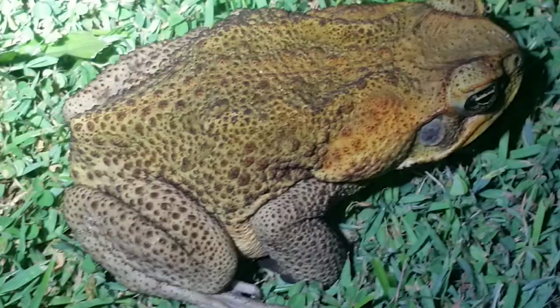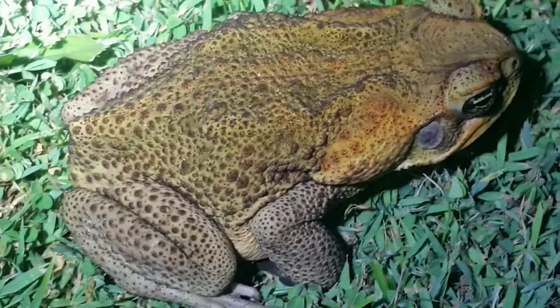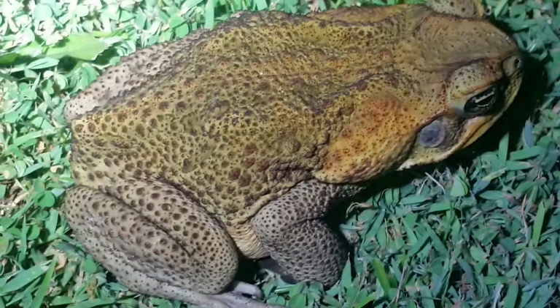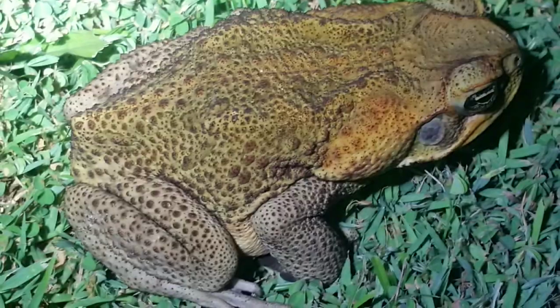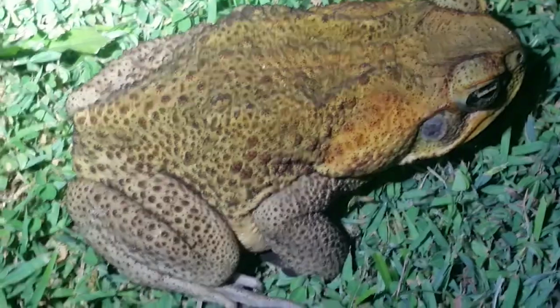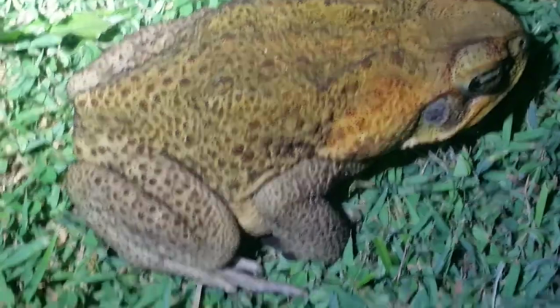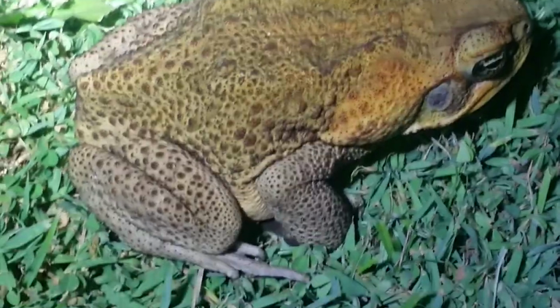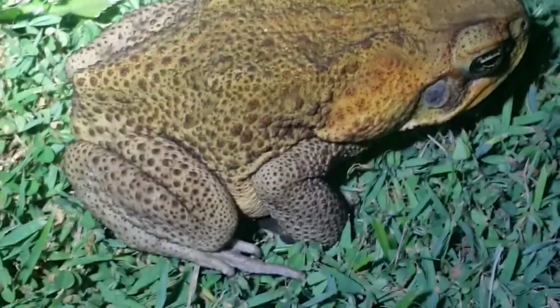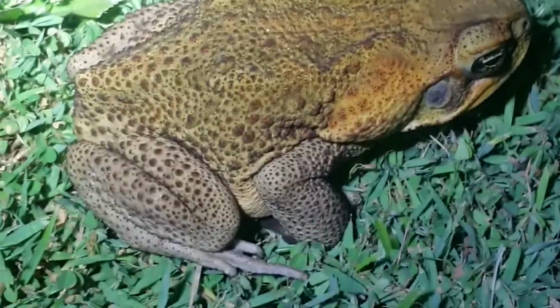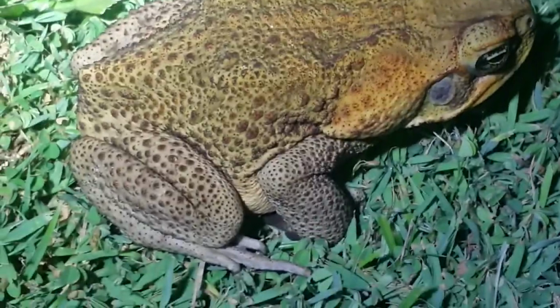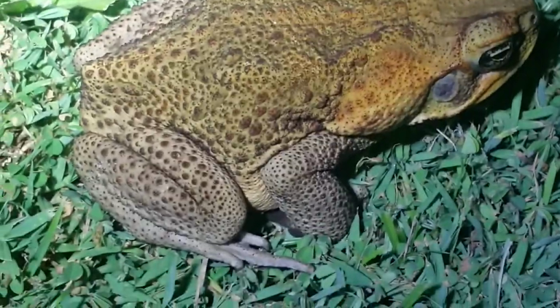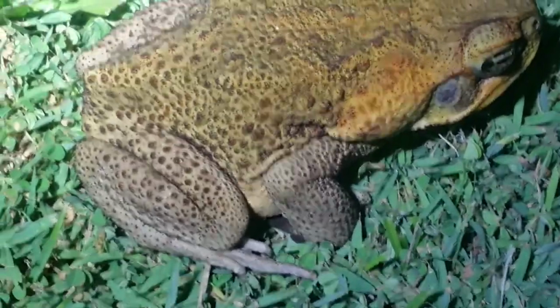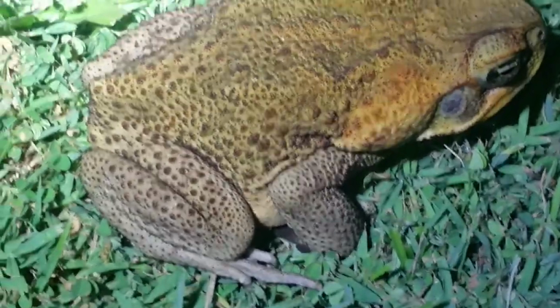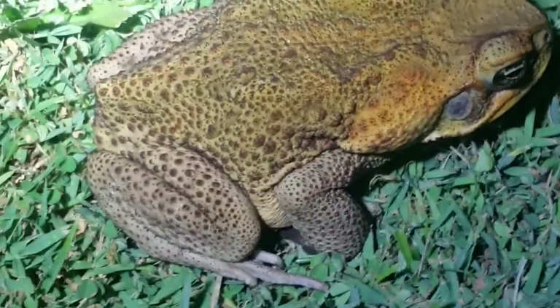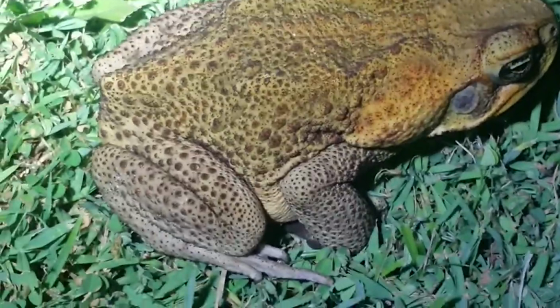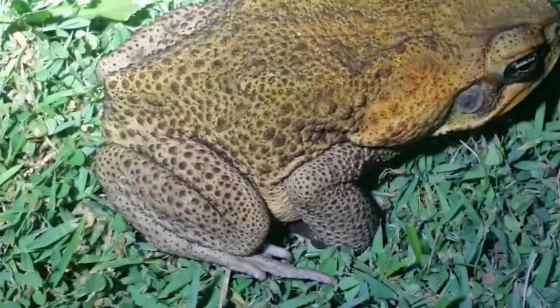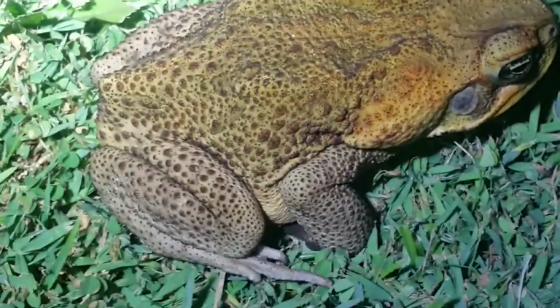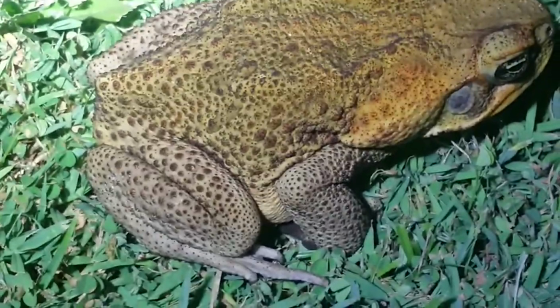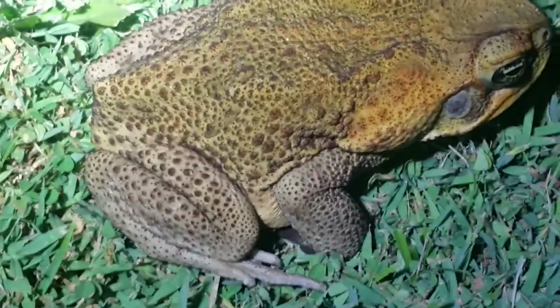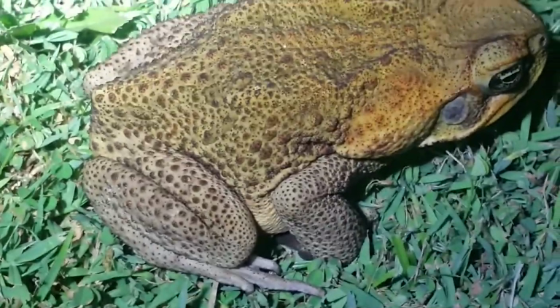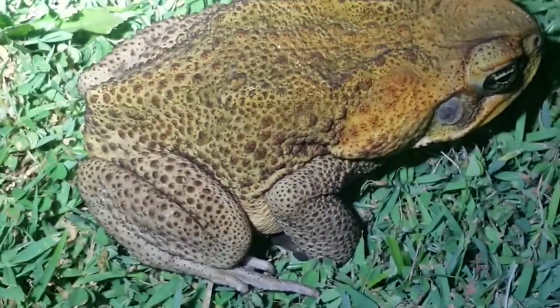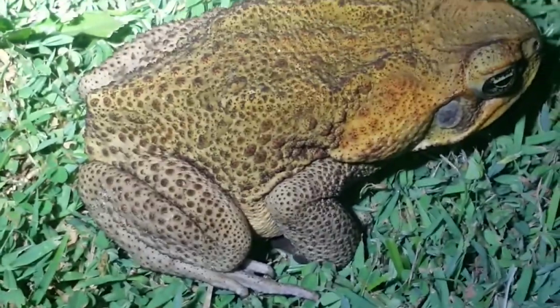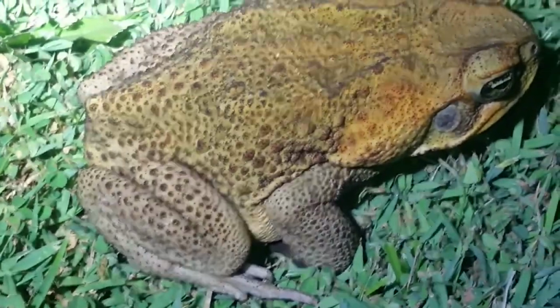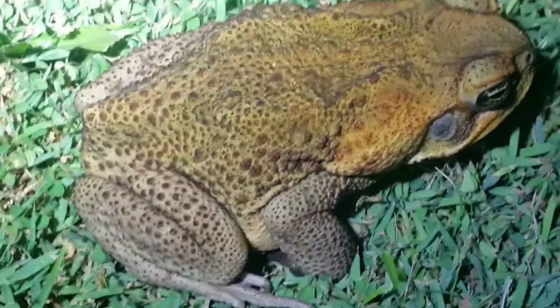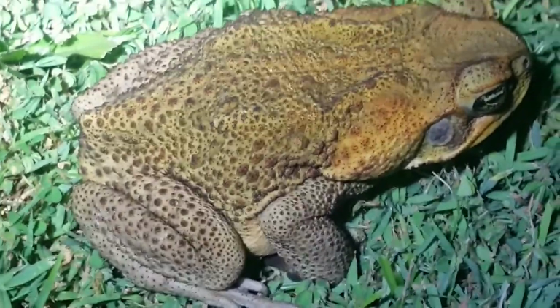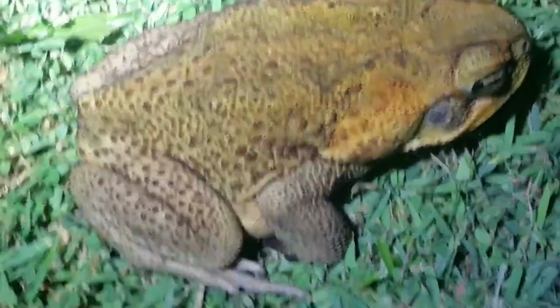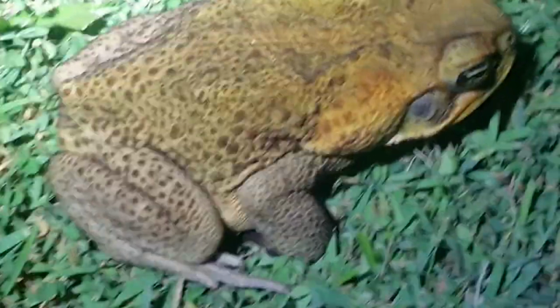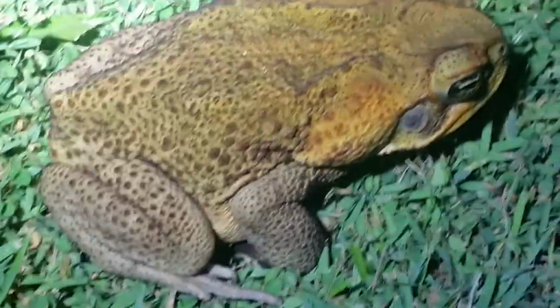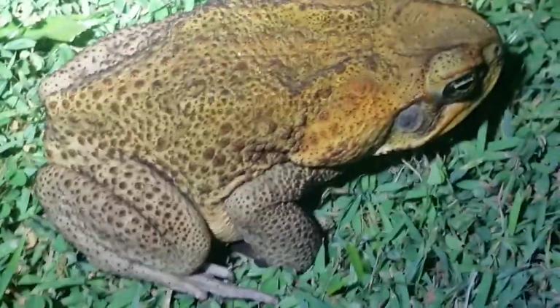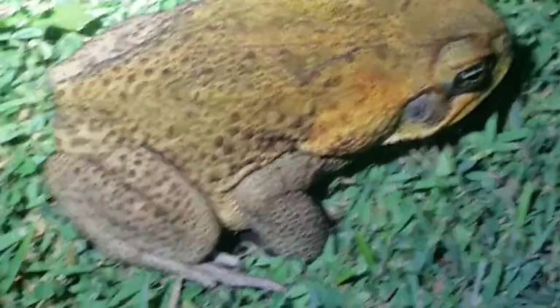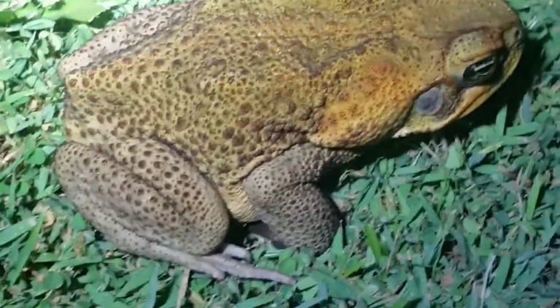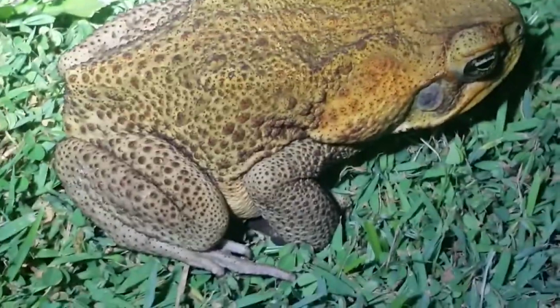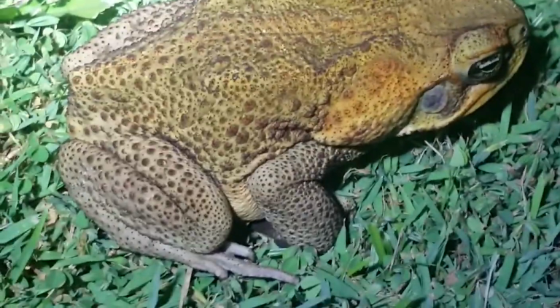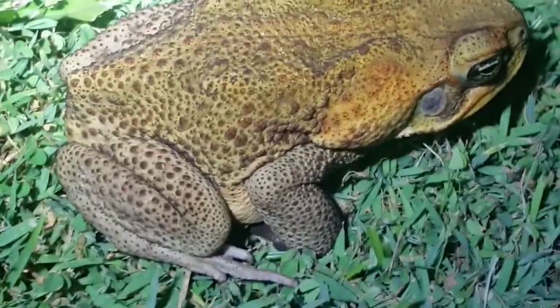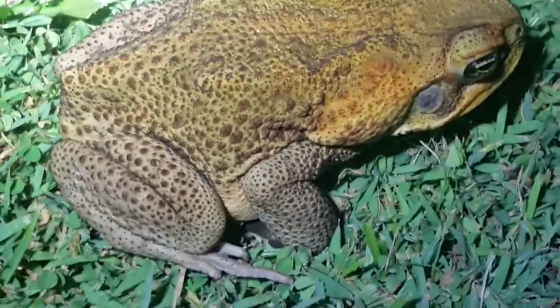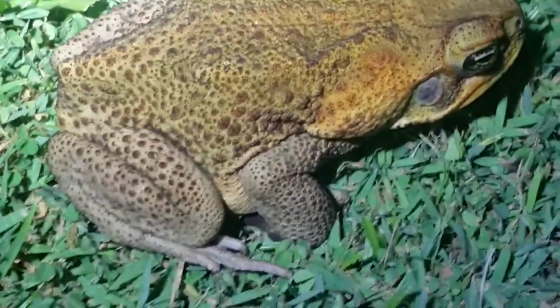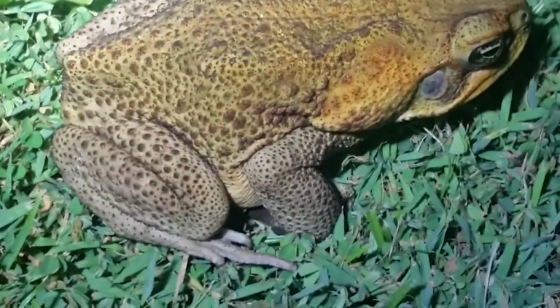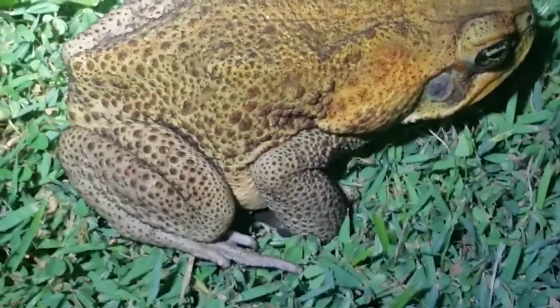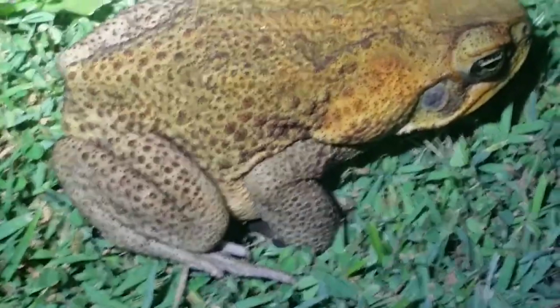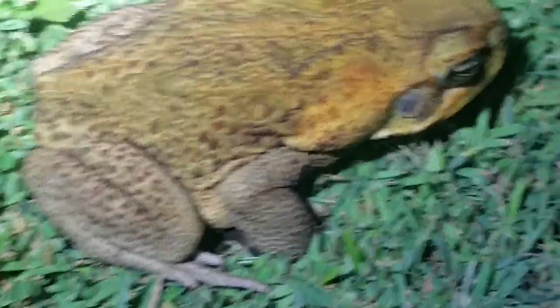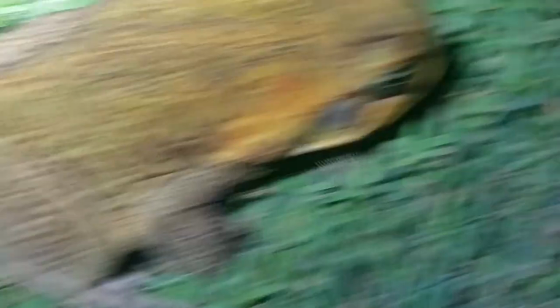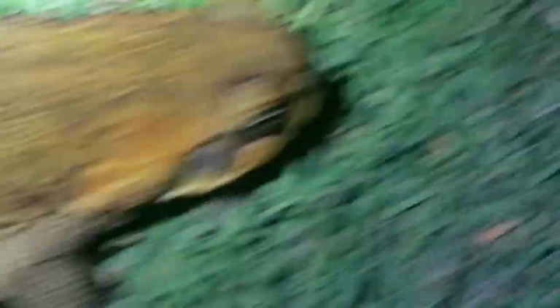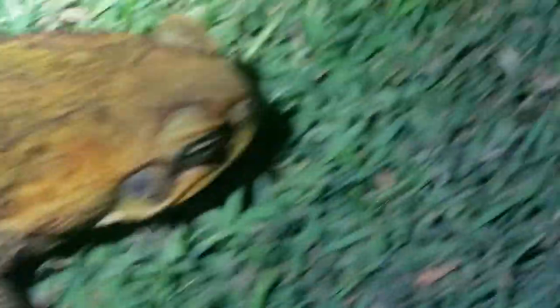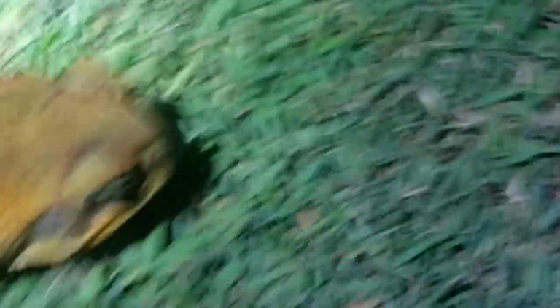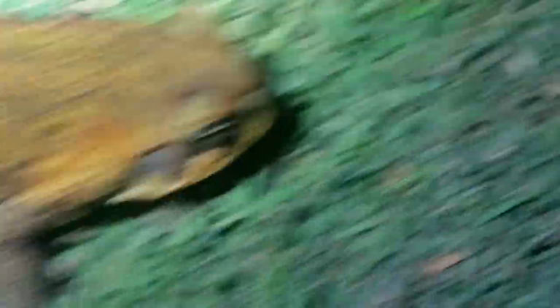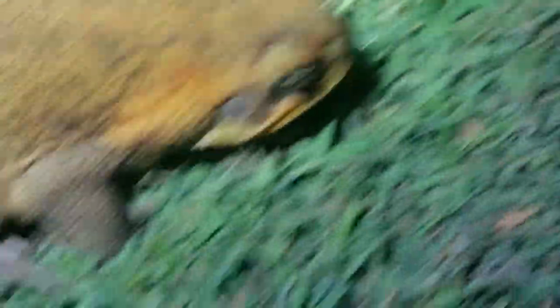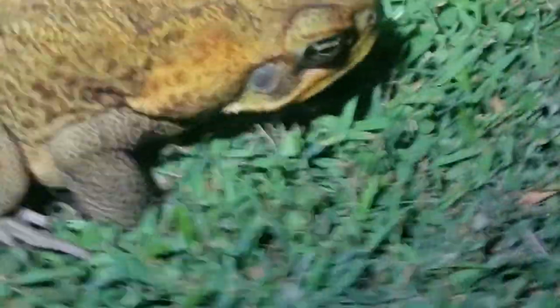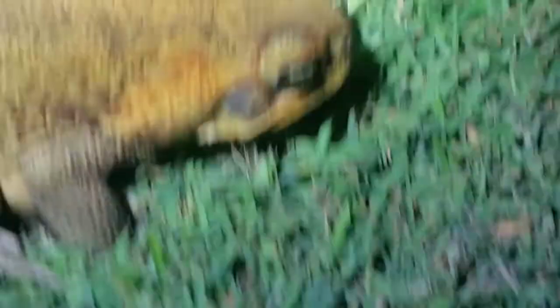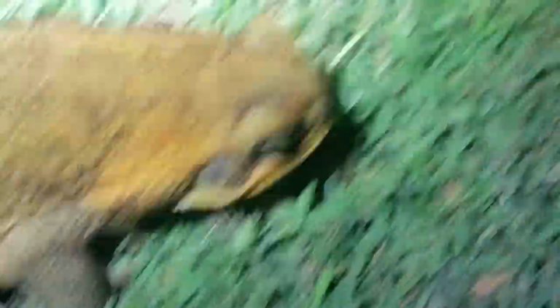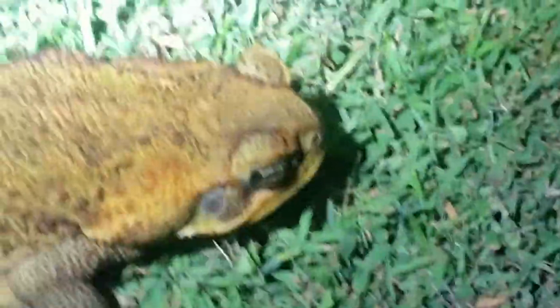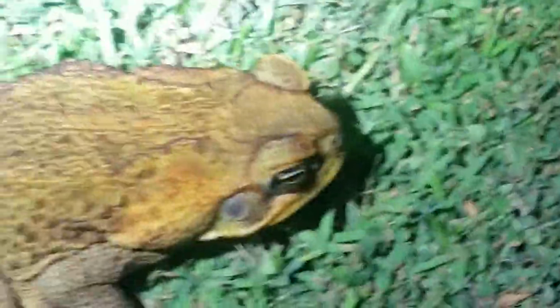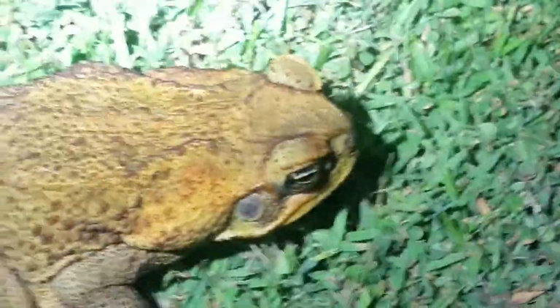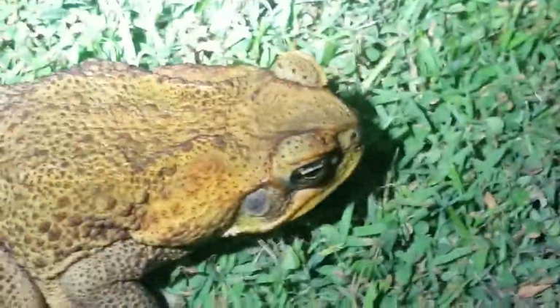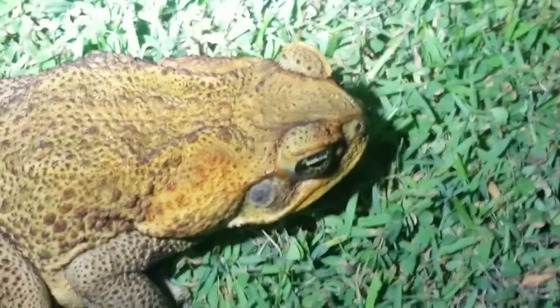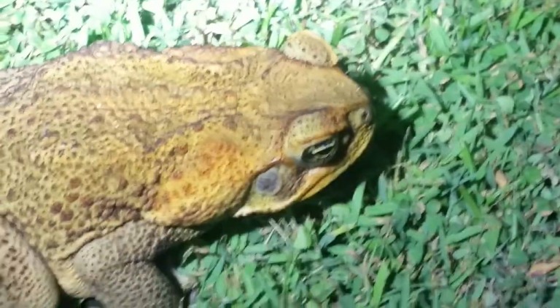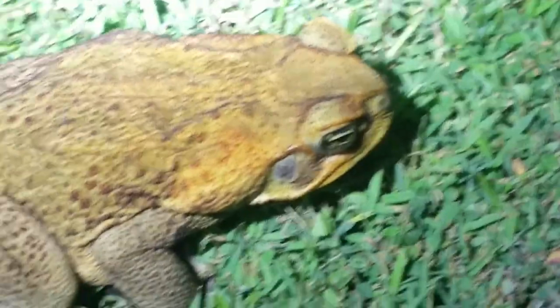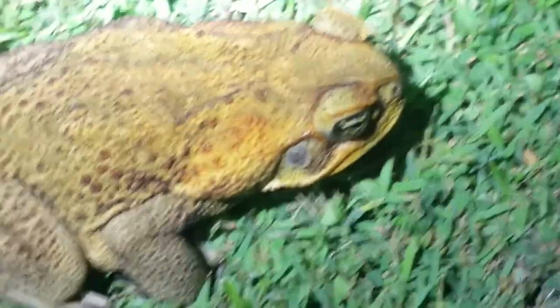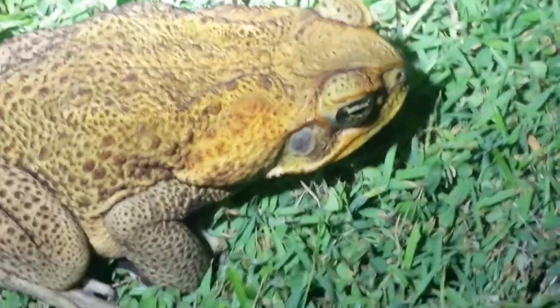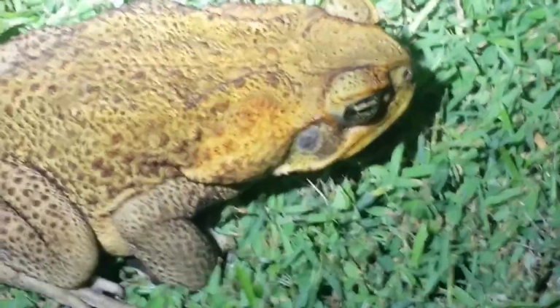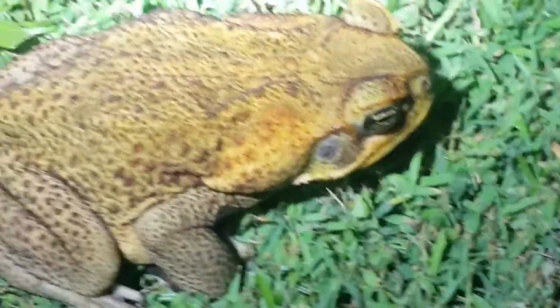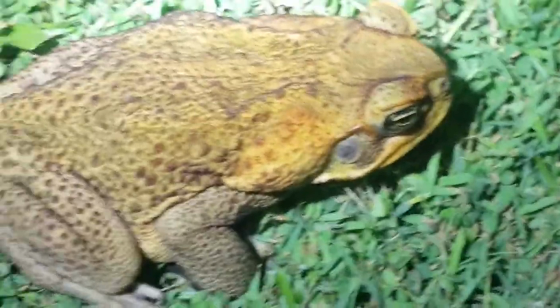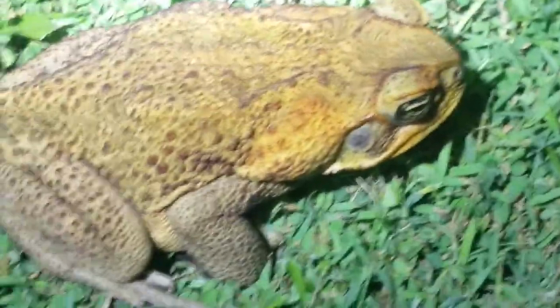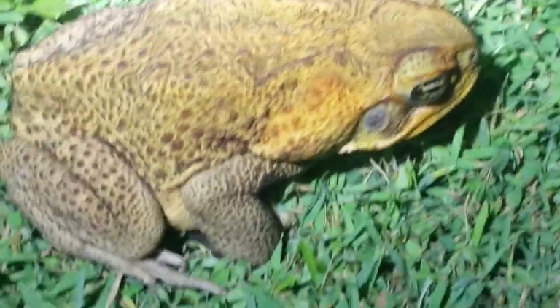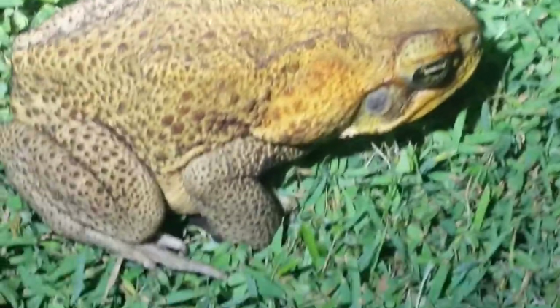Hello tubers, Mezcal here. This is a cane toad. Don't touch it, Moo. No, don't touch it. Just look.